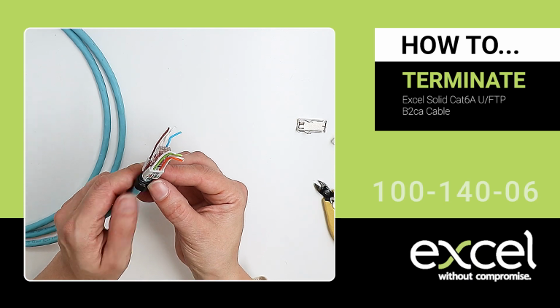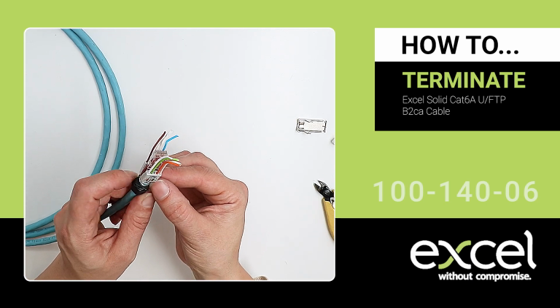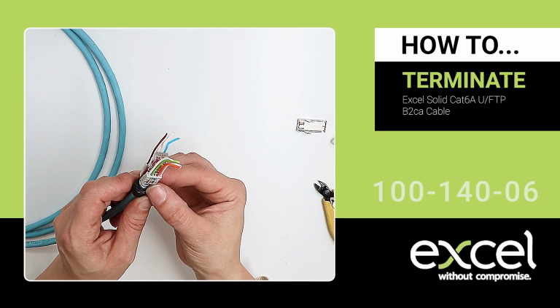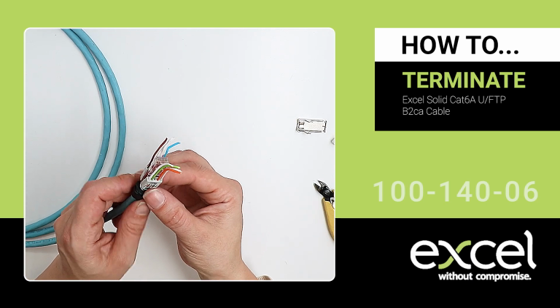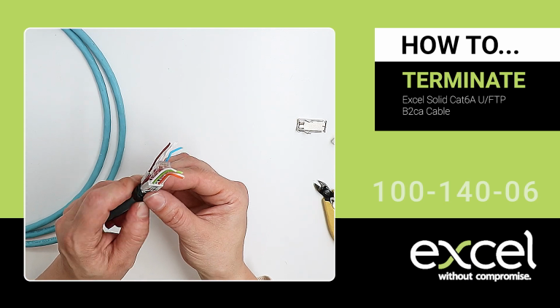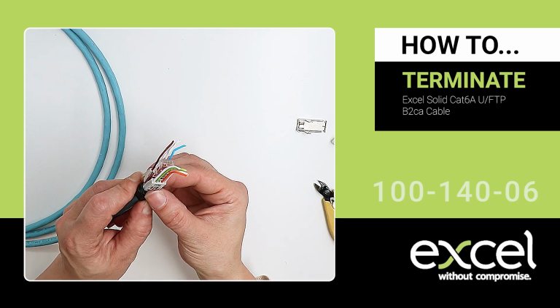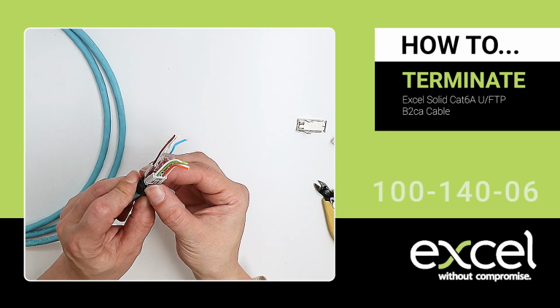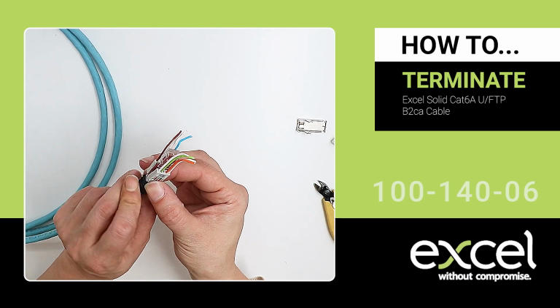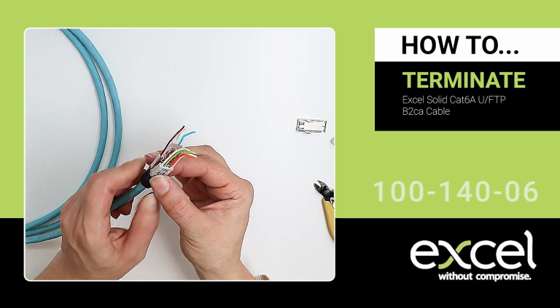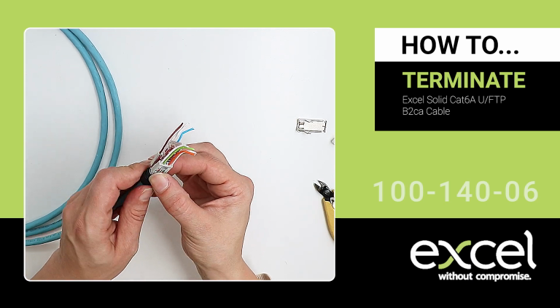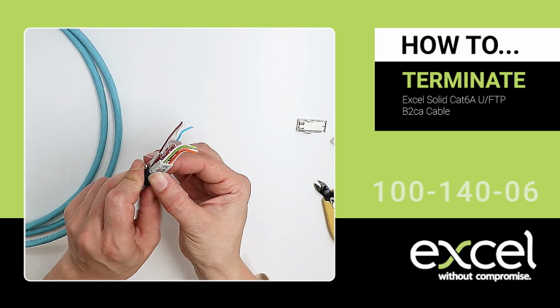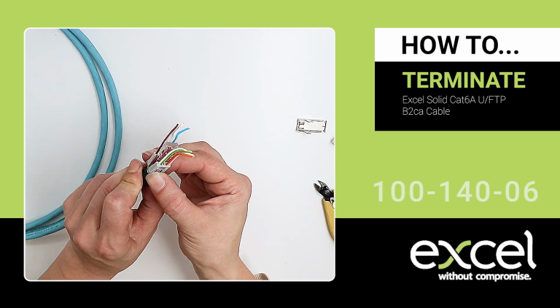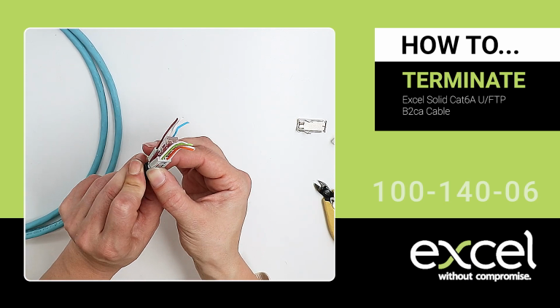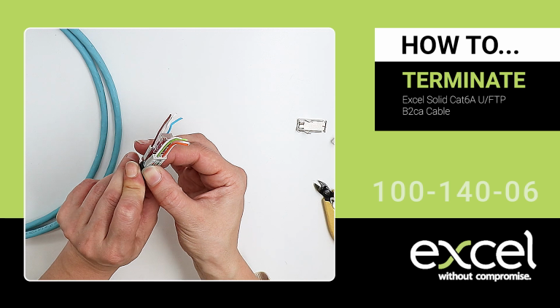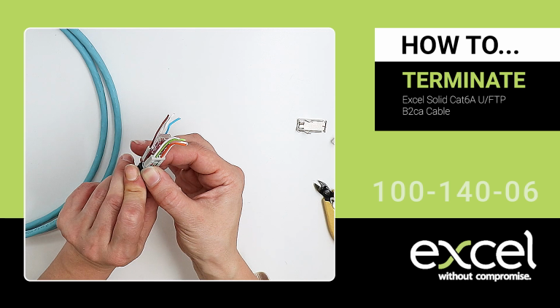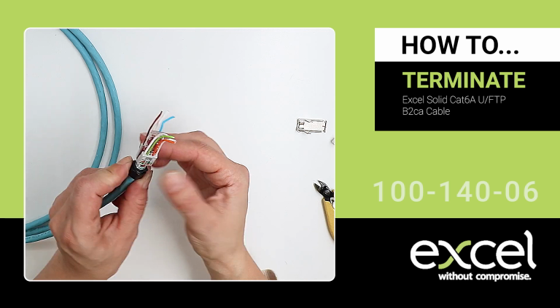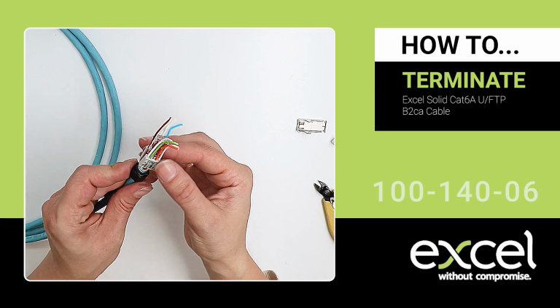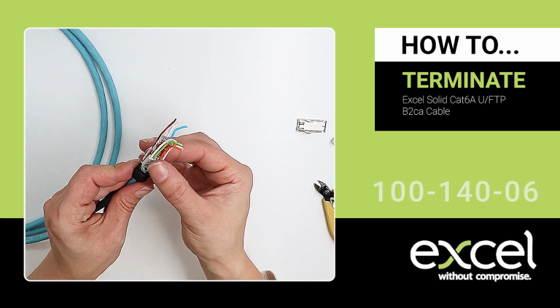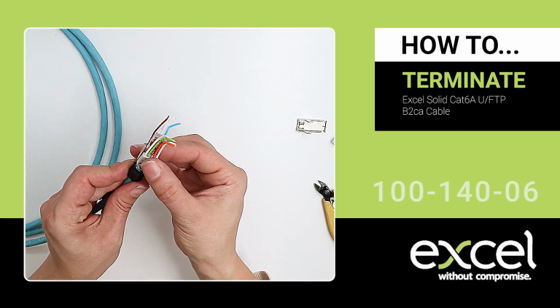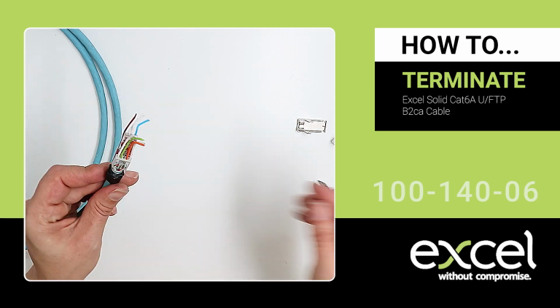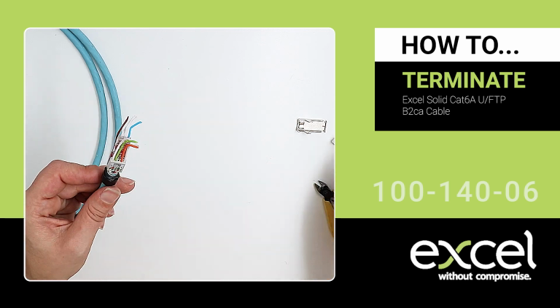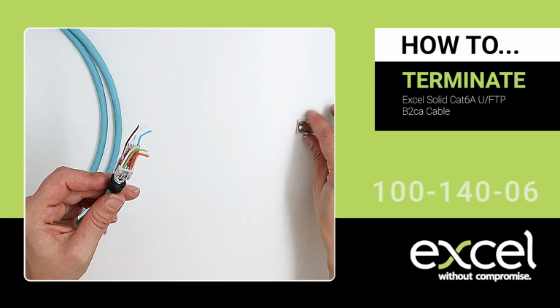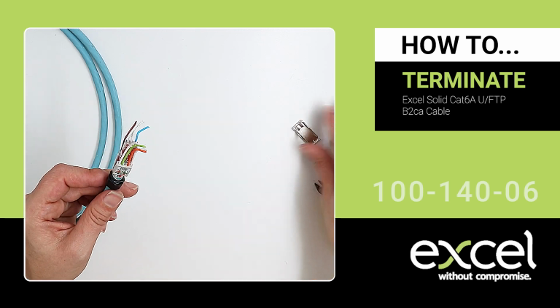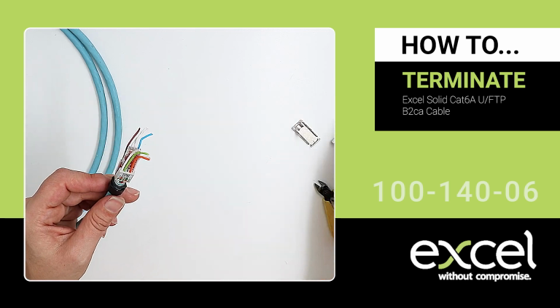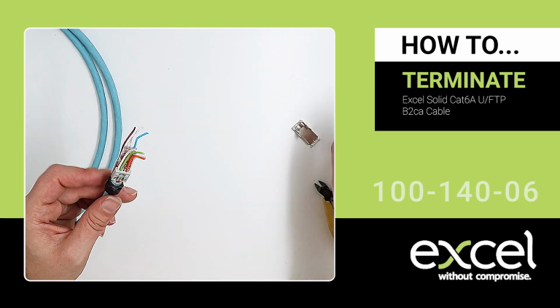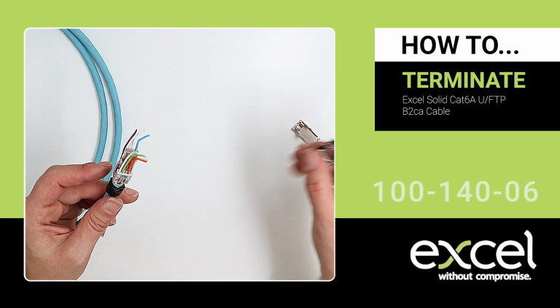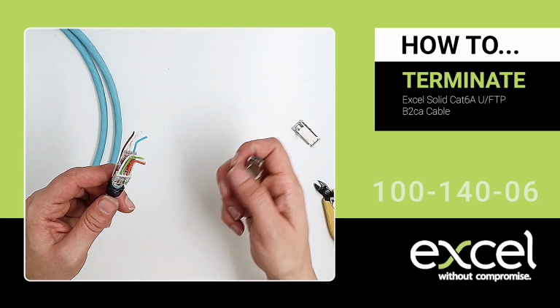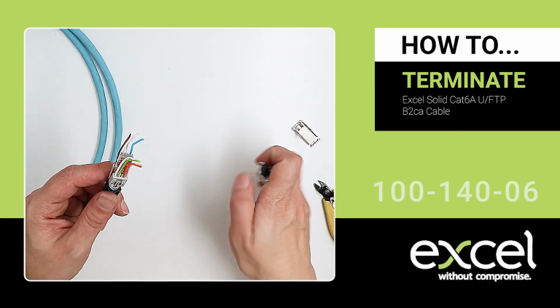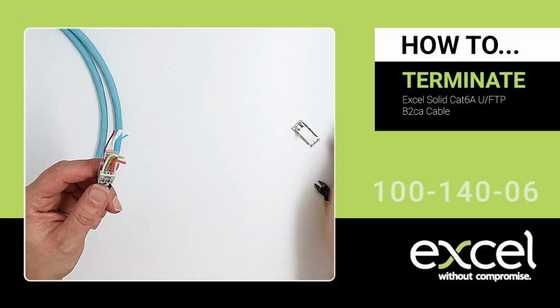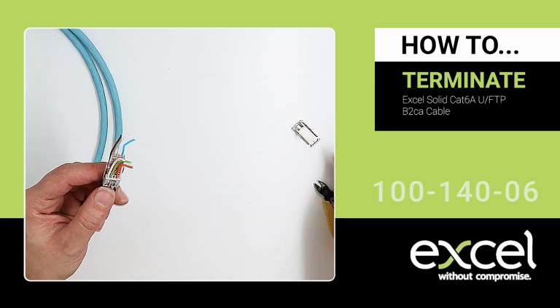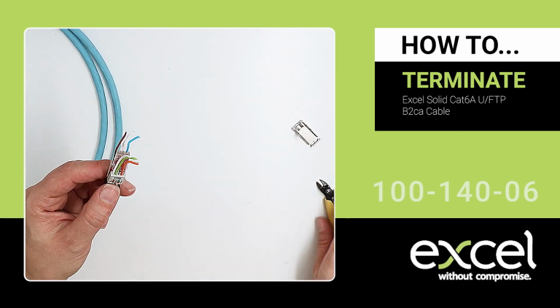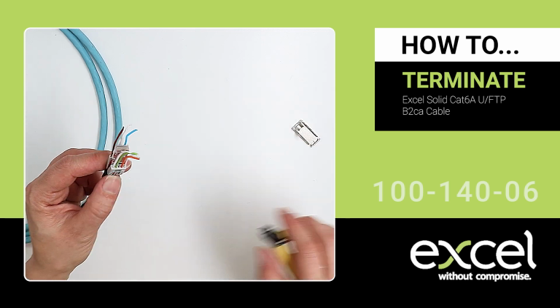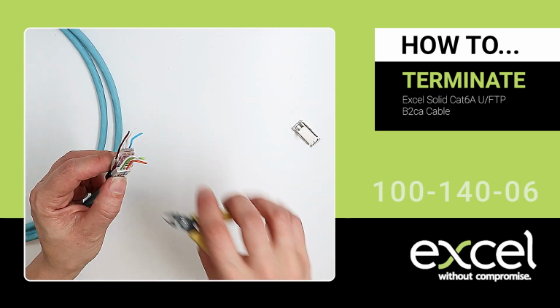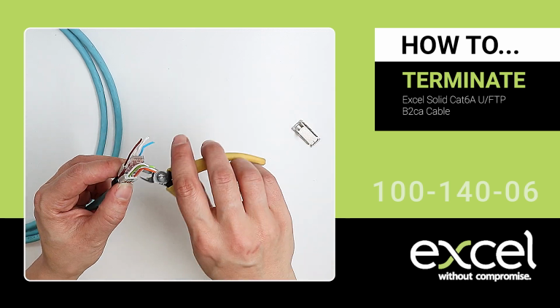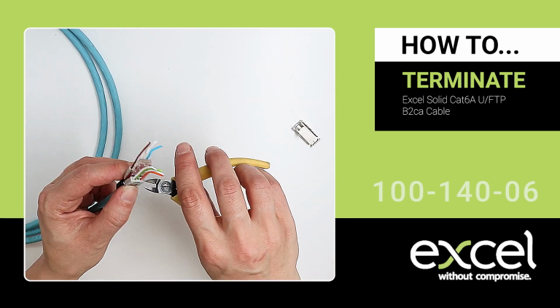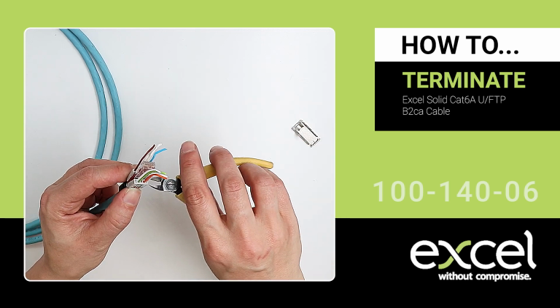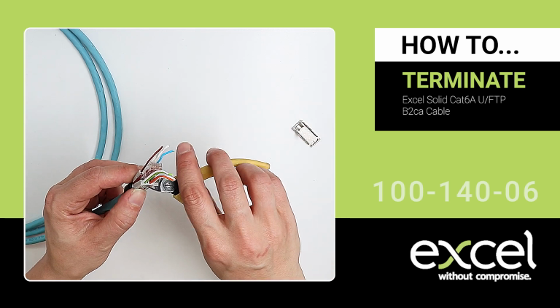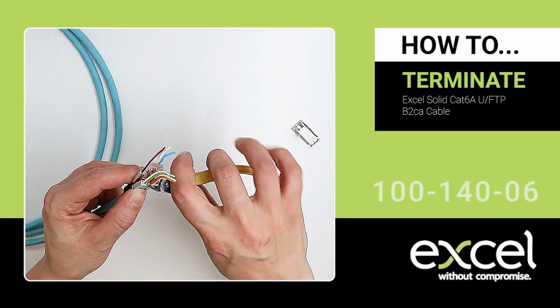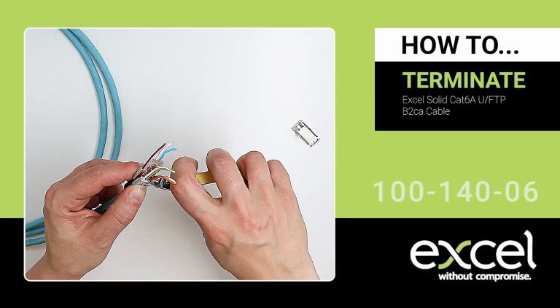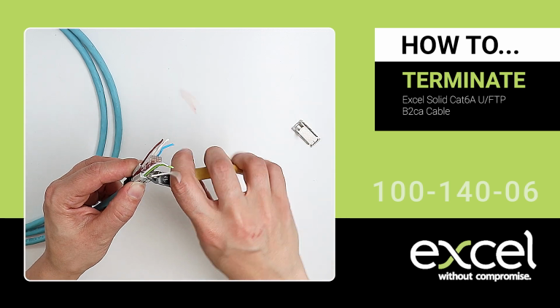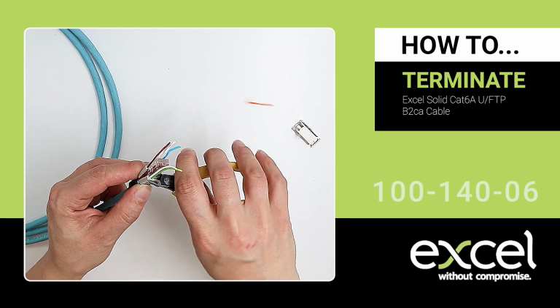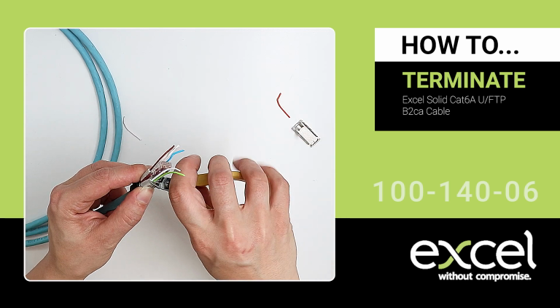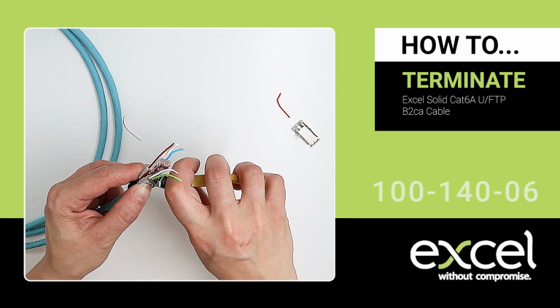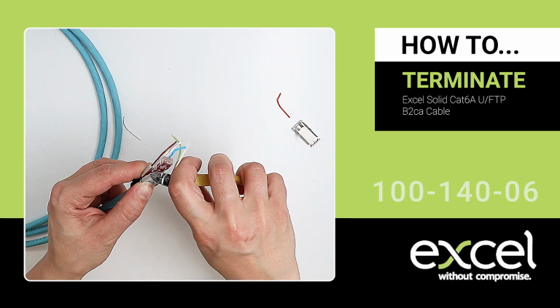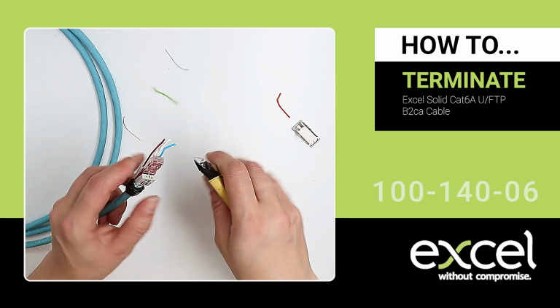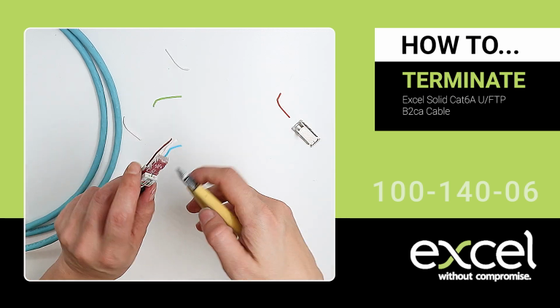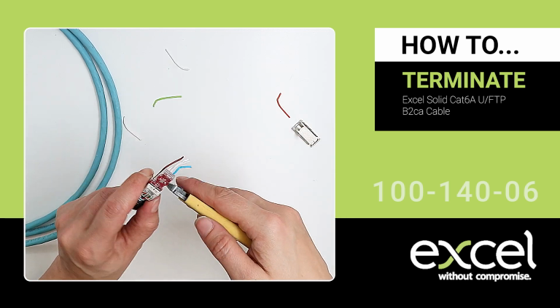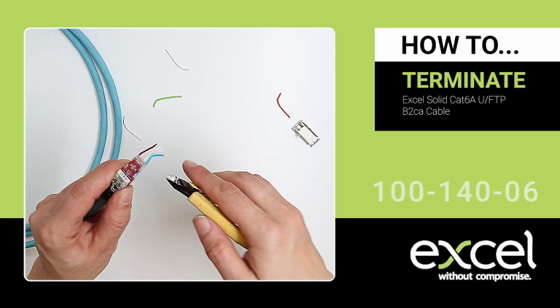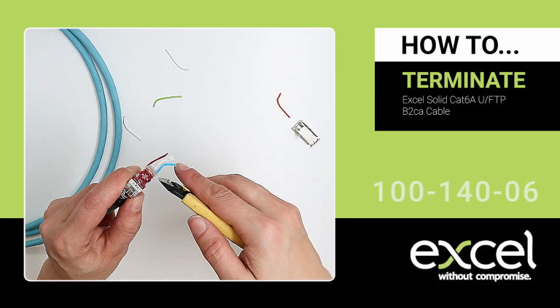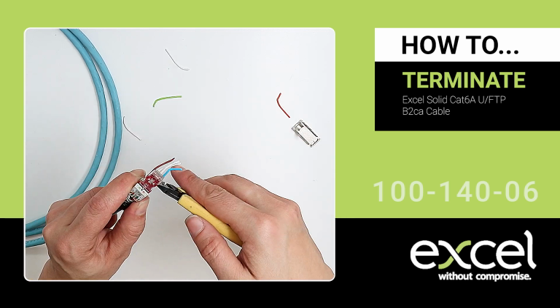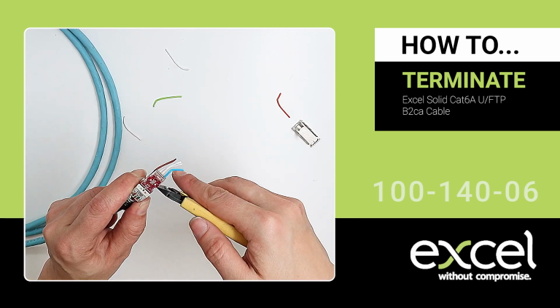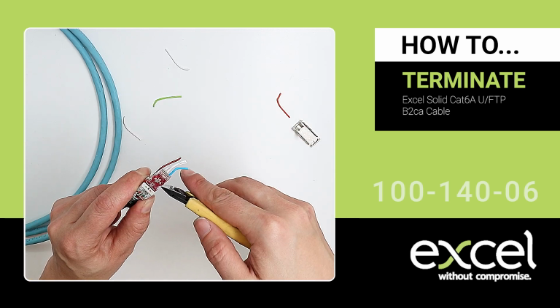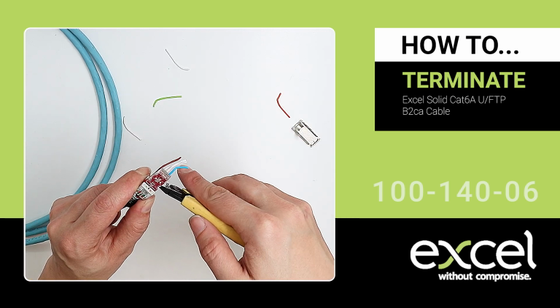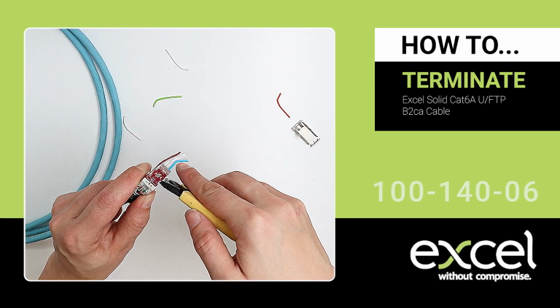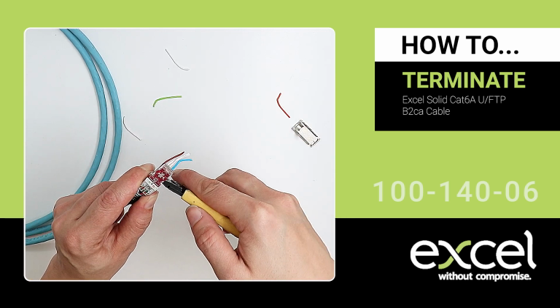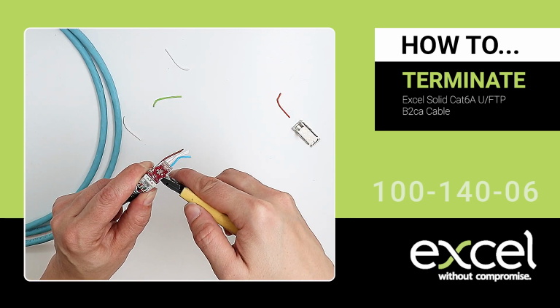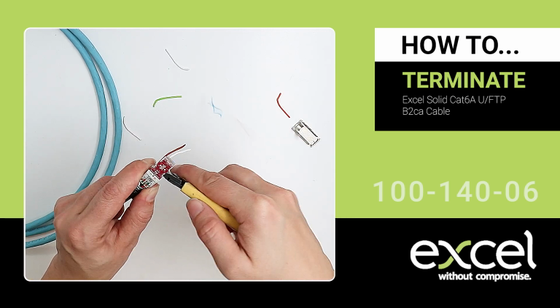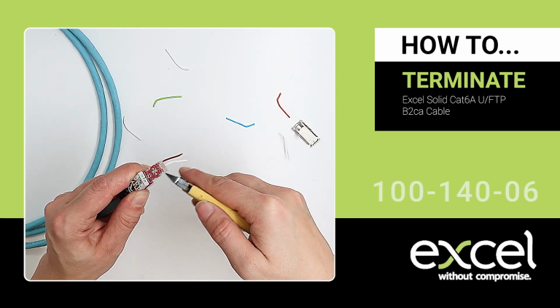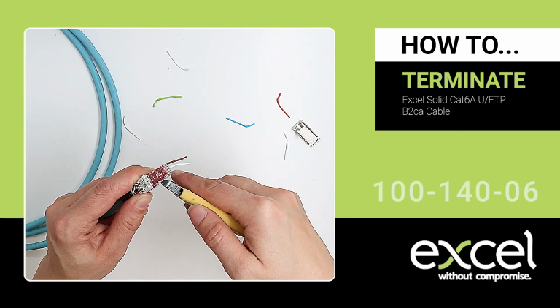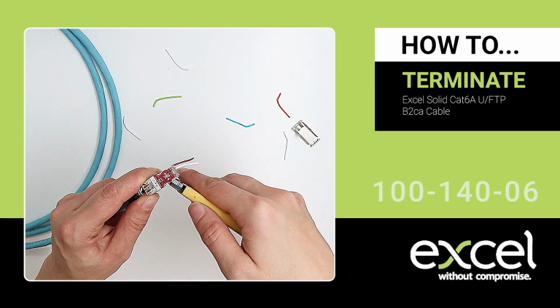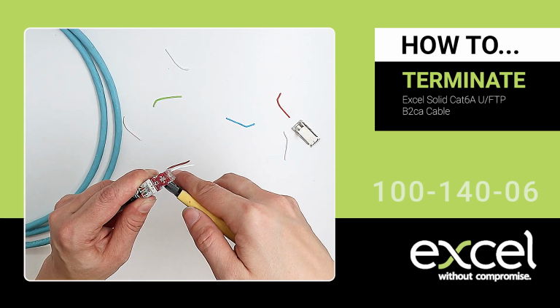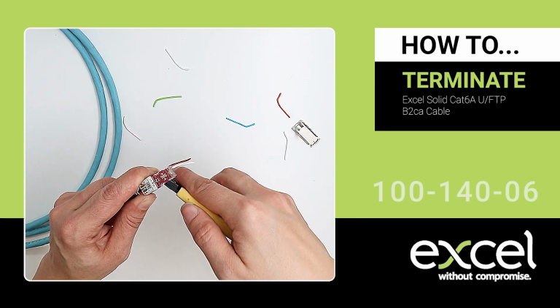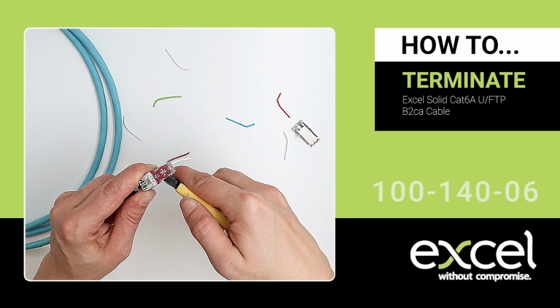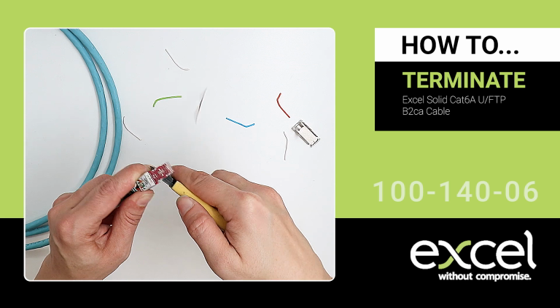Bring the nut up the cable and cover the wrapped drain wire. Trim the excess wires using the side cutters.